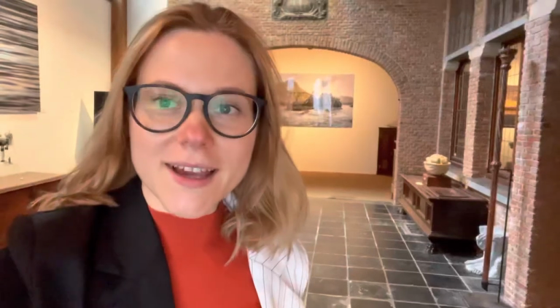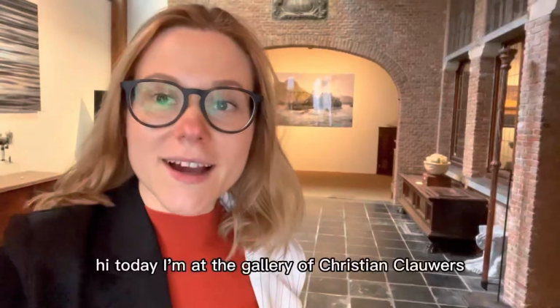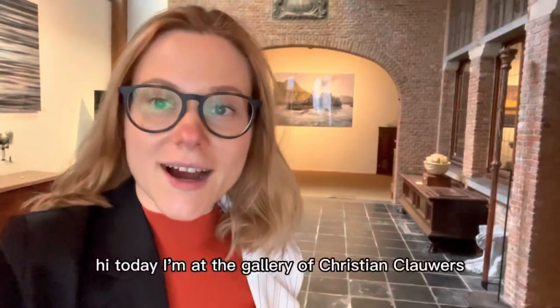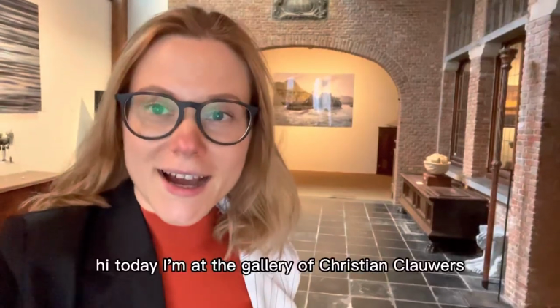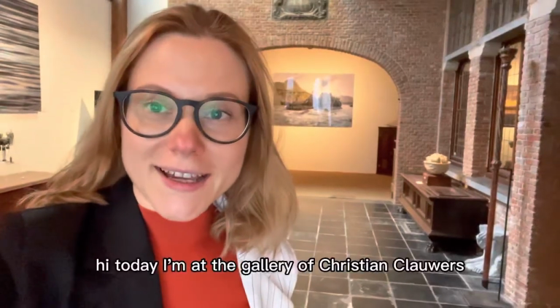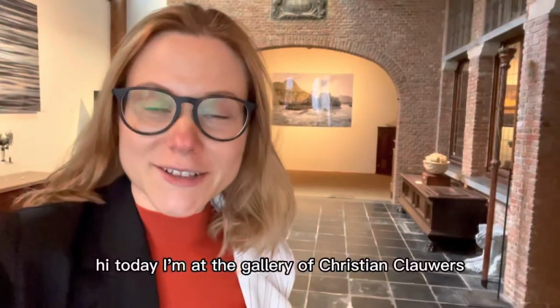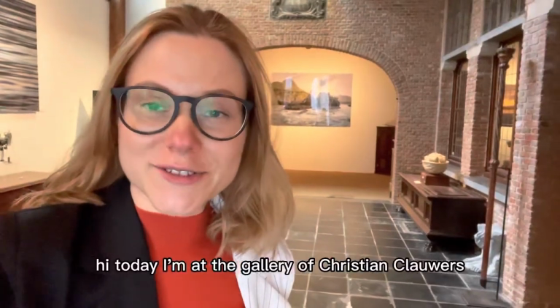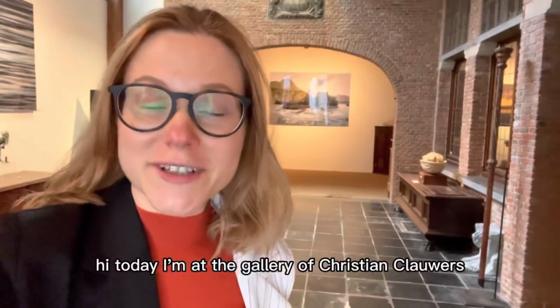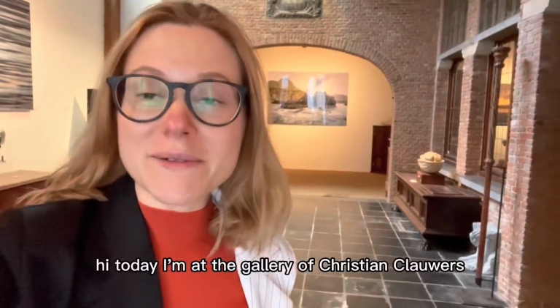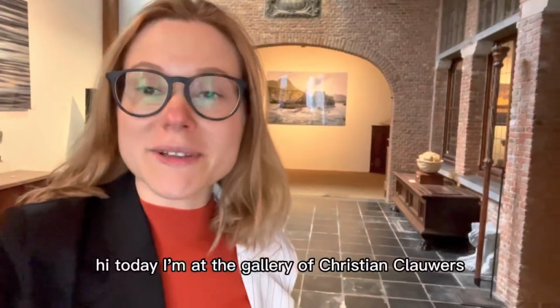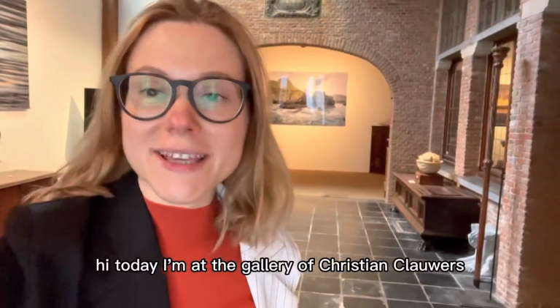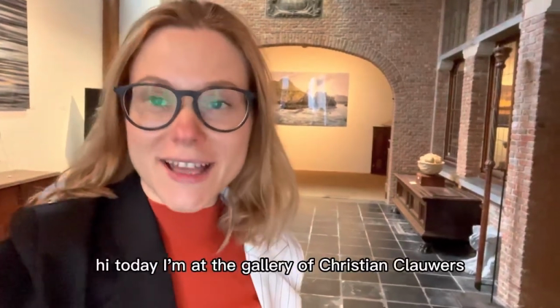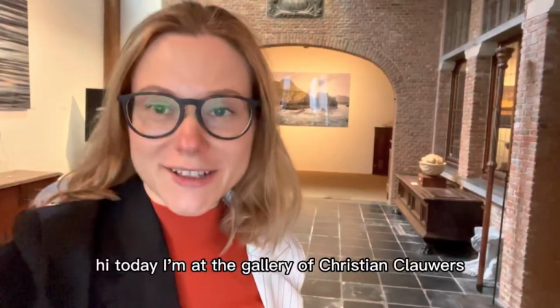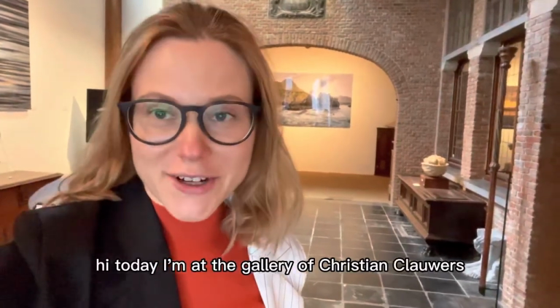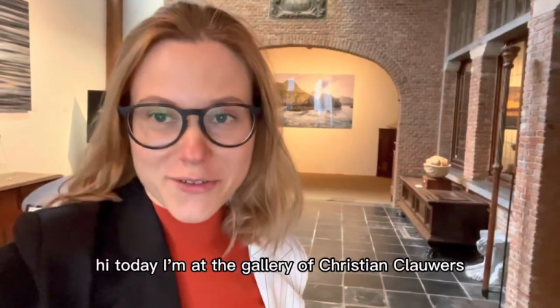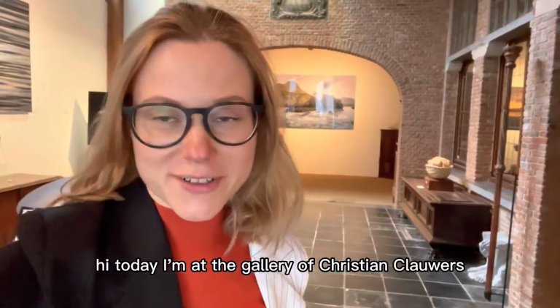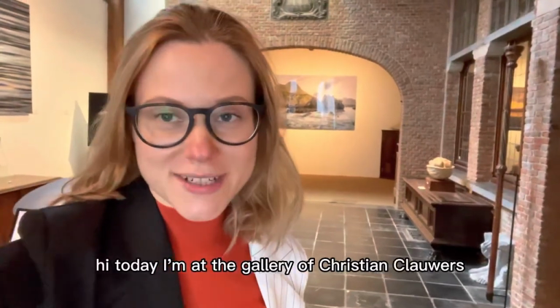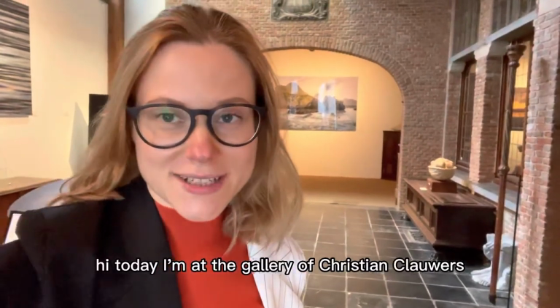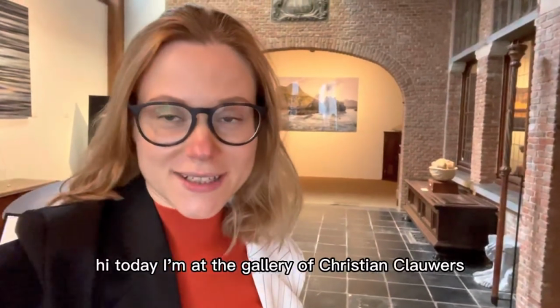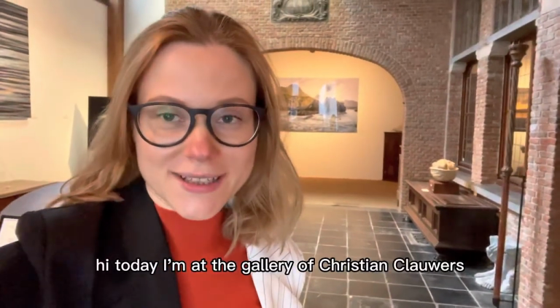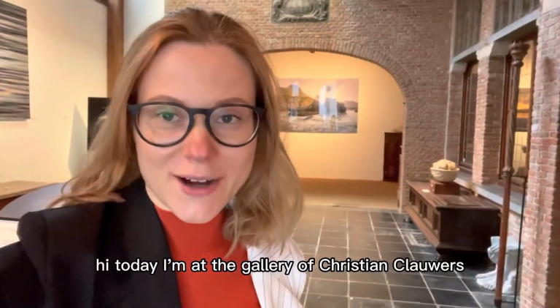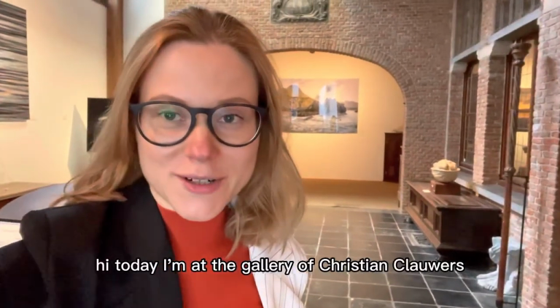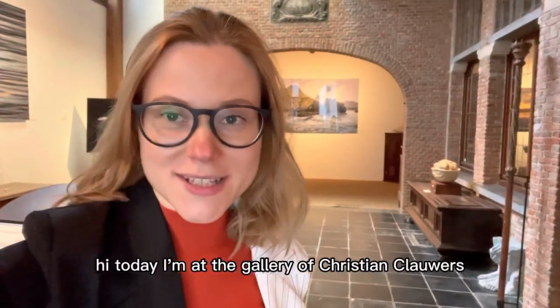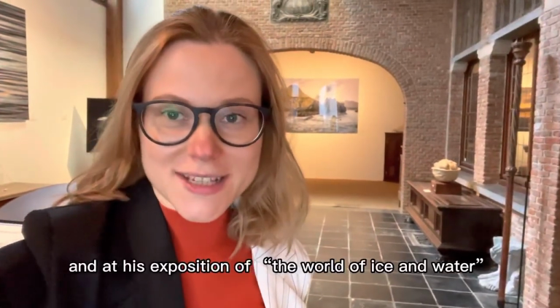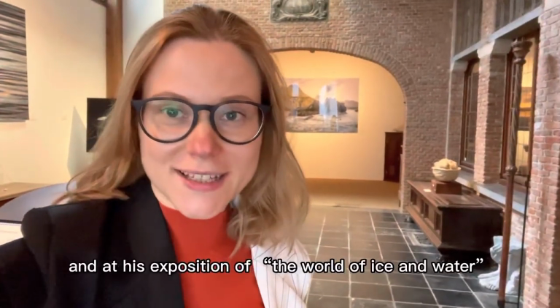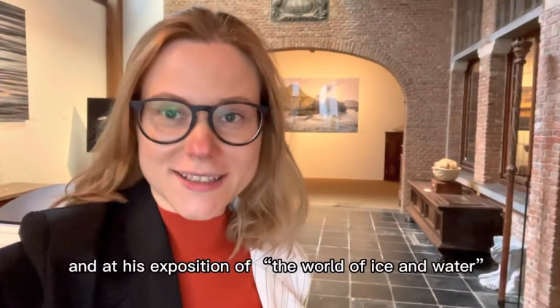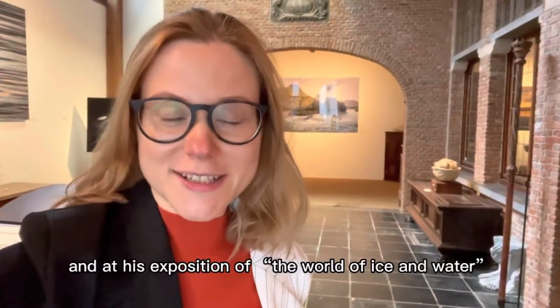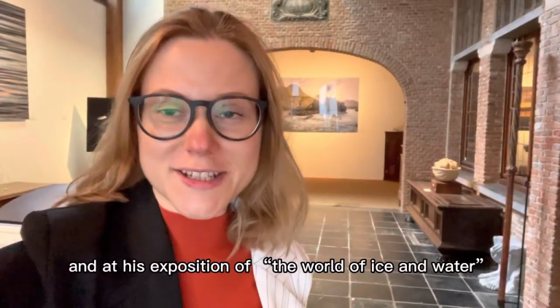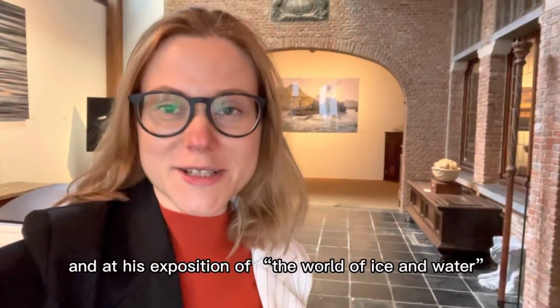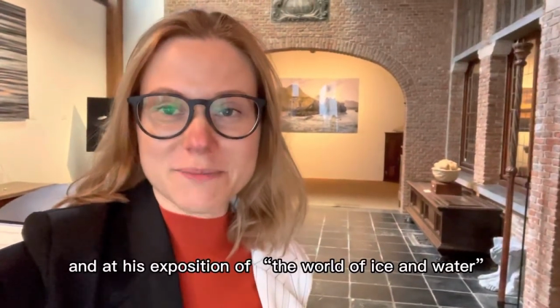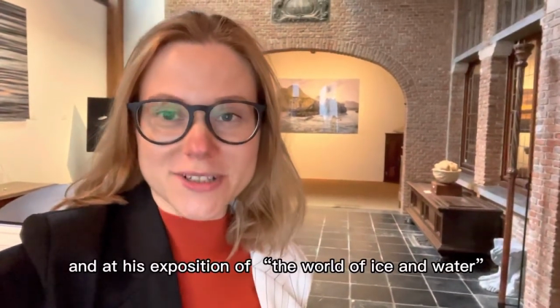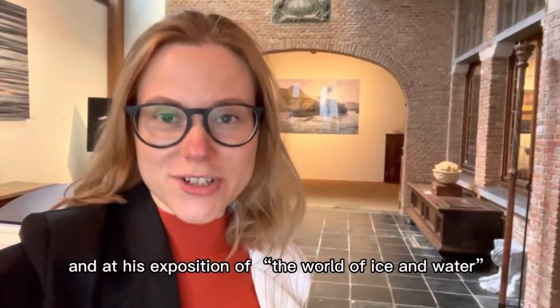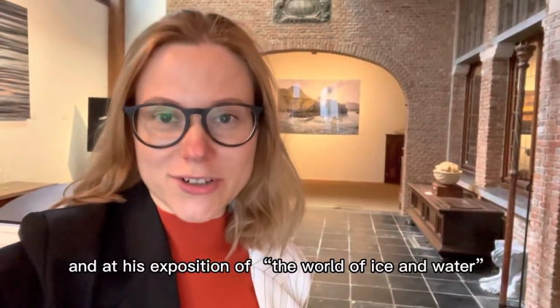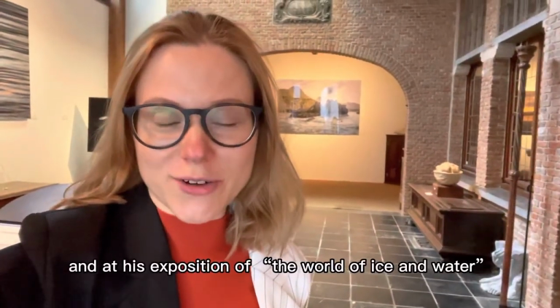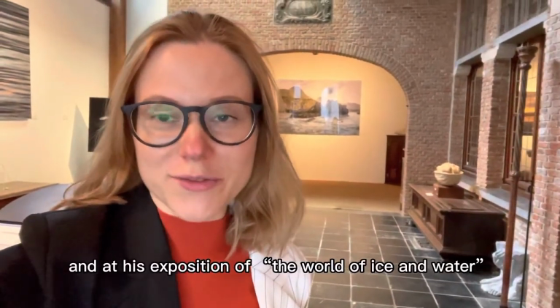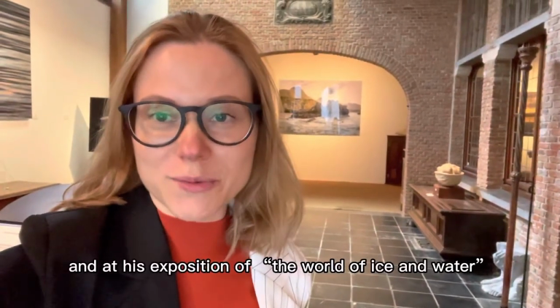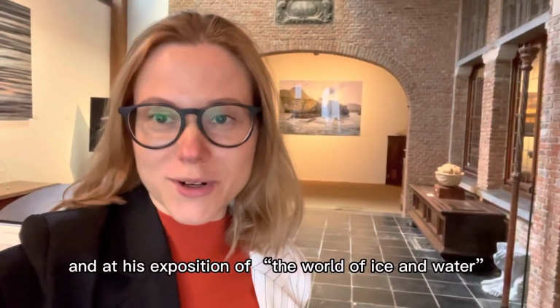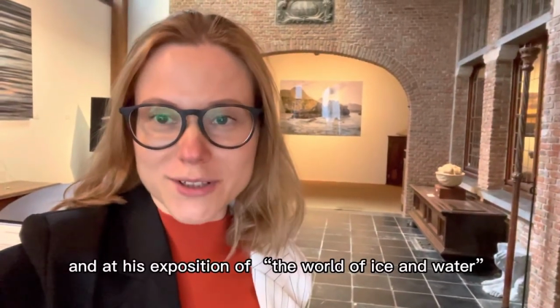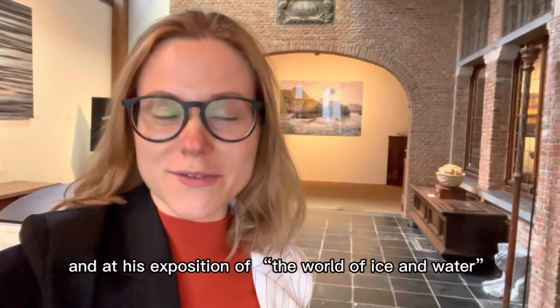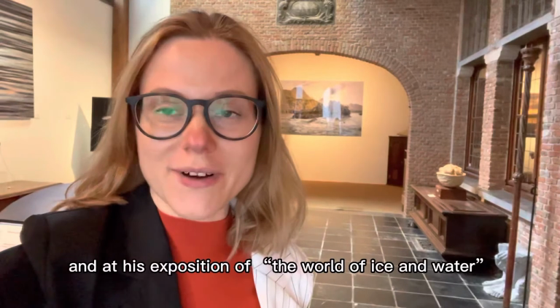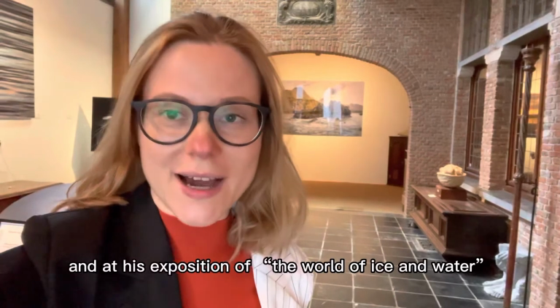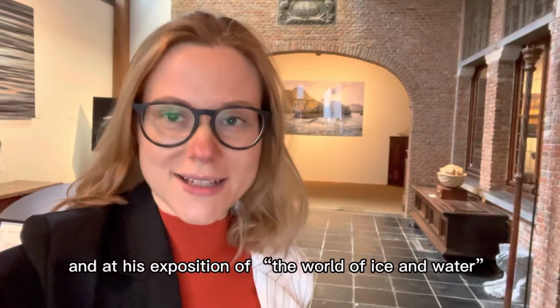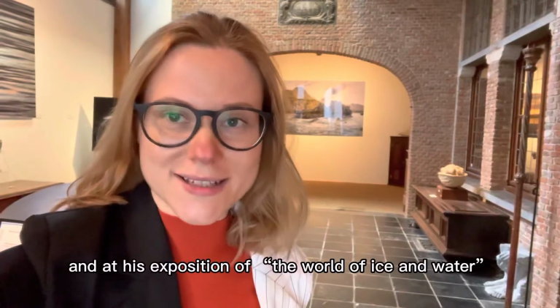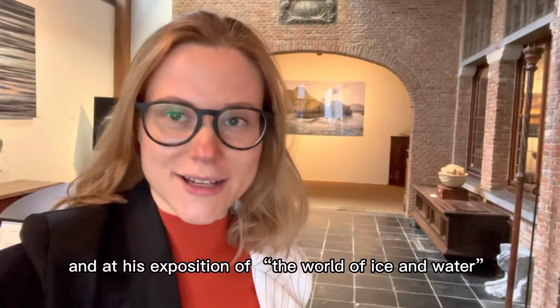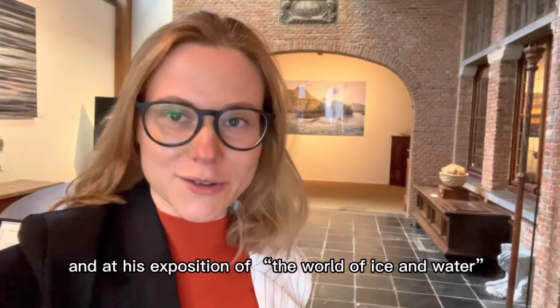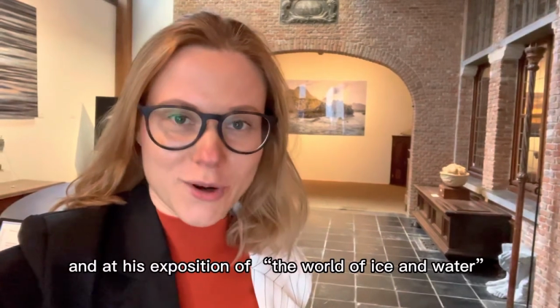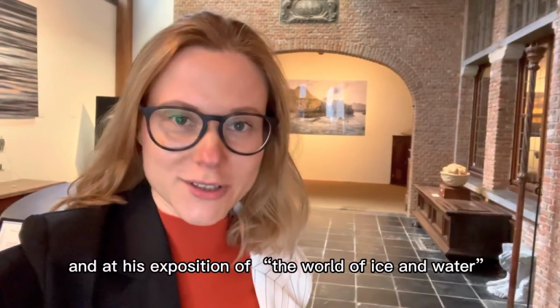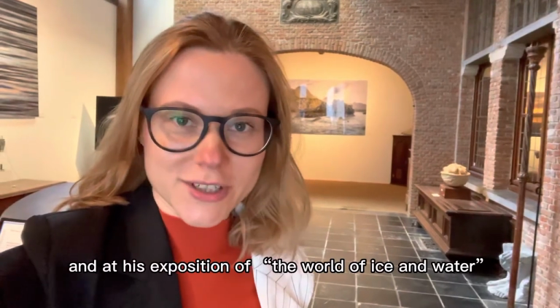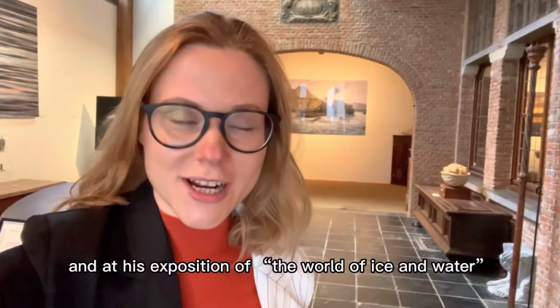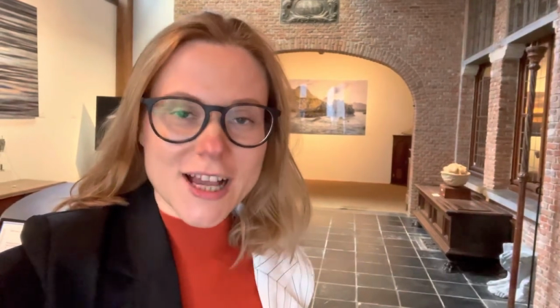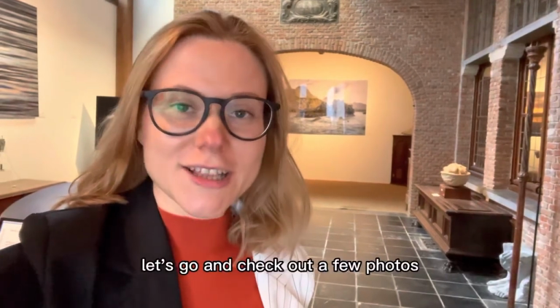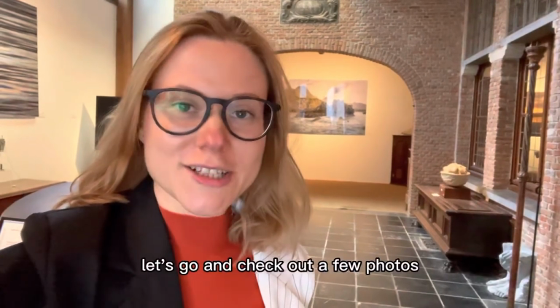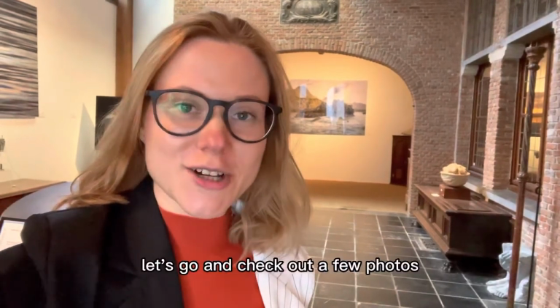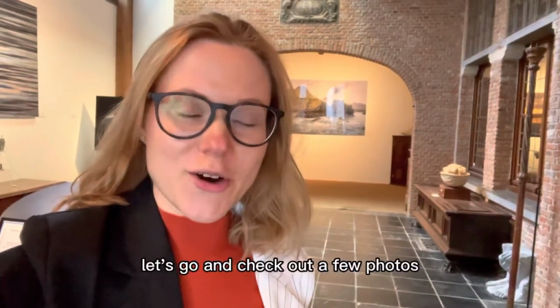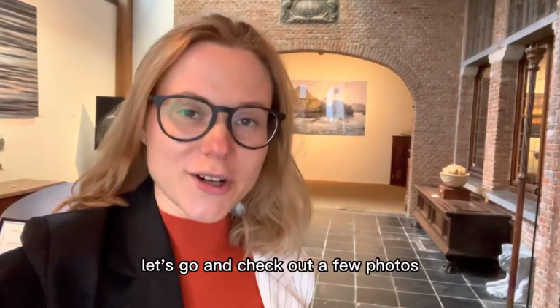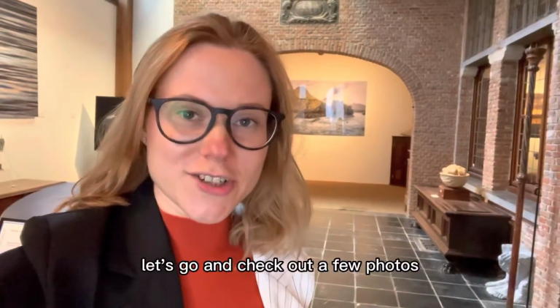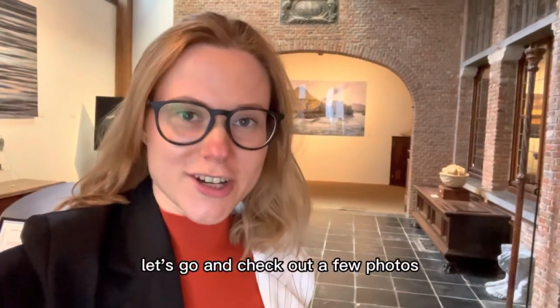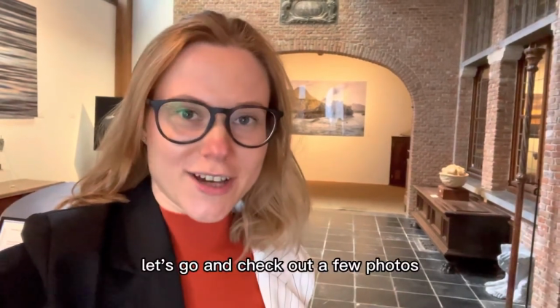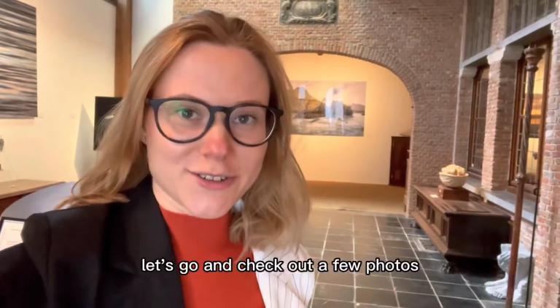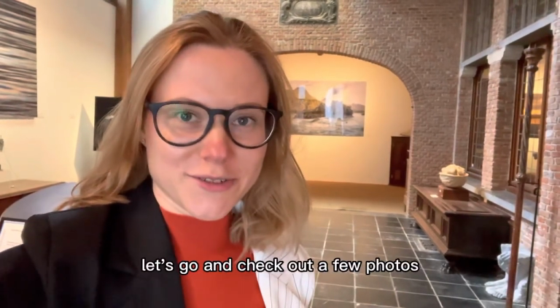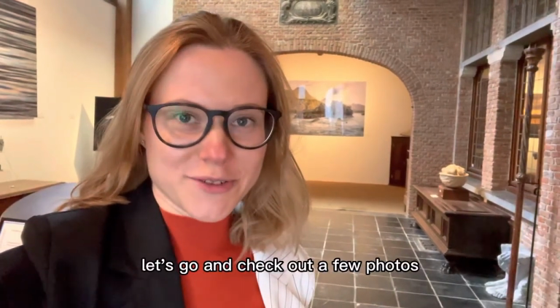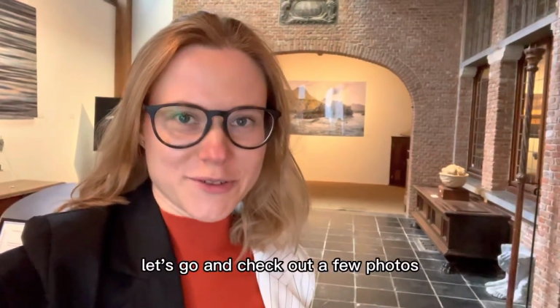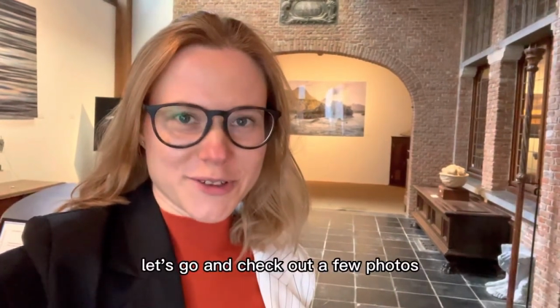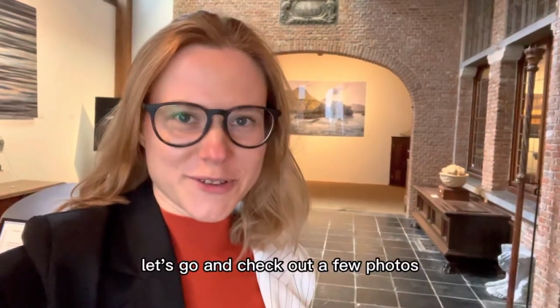Hi, today I'm at the gallery of Christian Klawers and at his expedition of the world of ice and water. Let's go and check out a few photos.